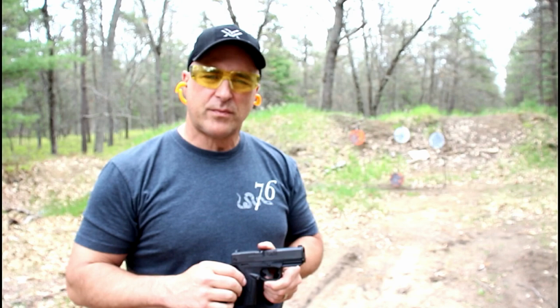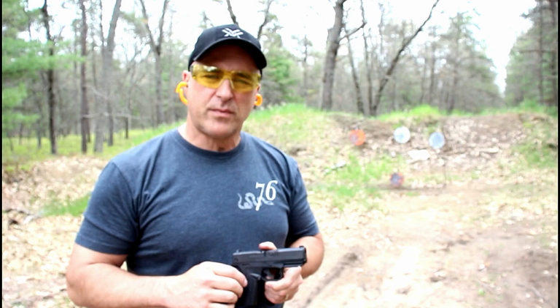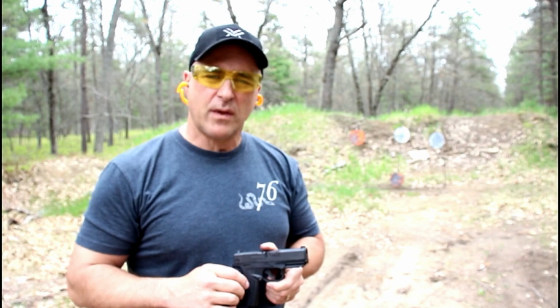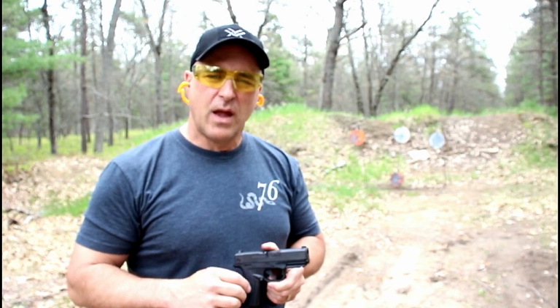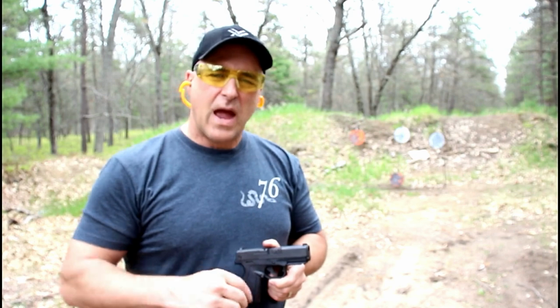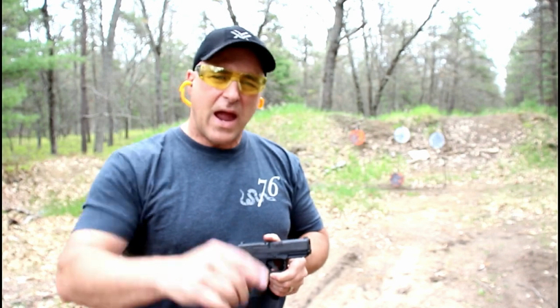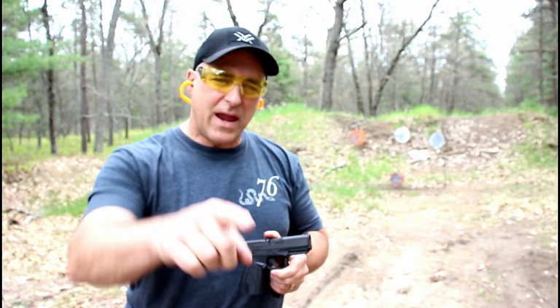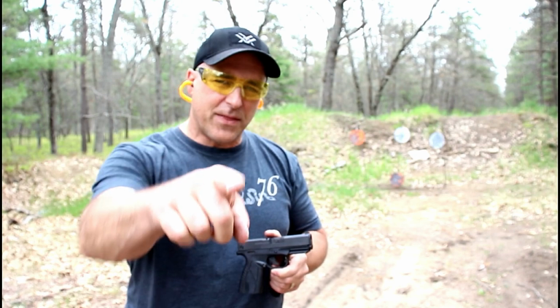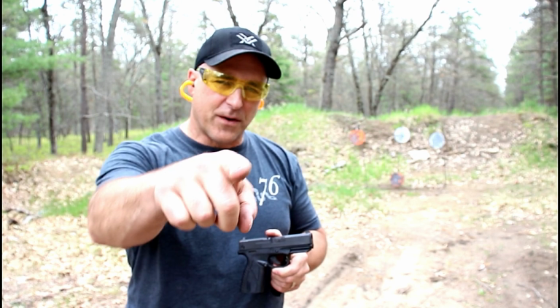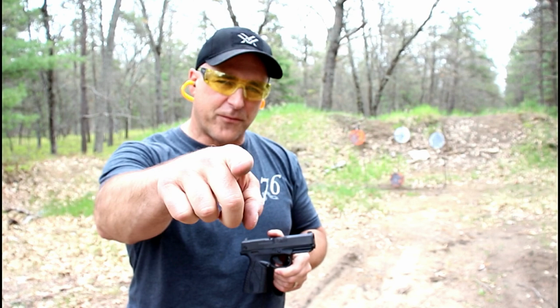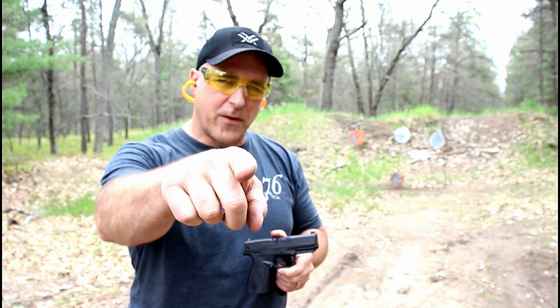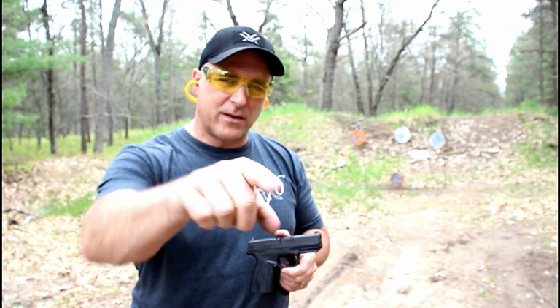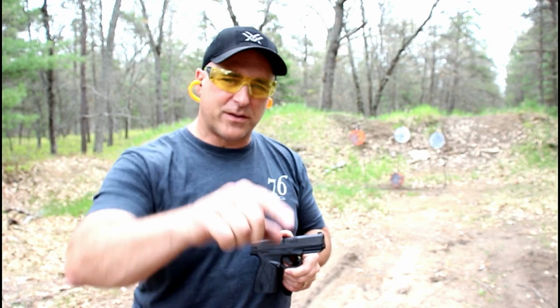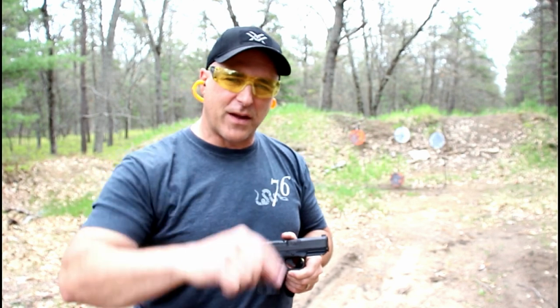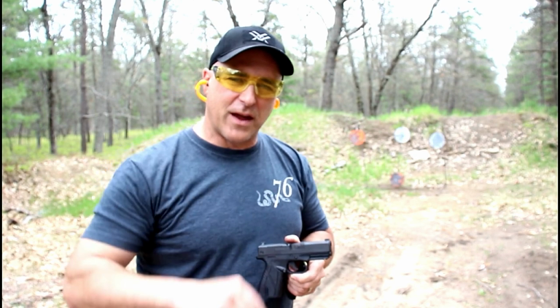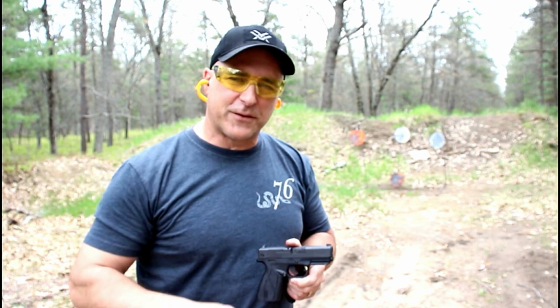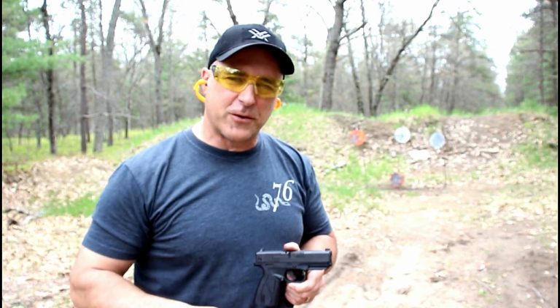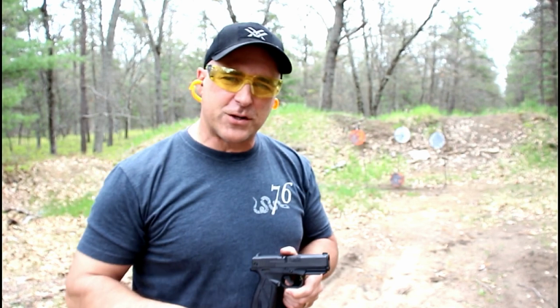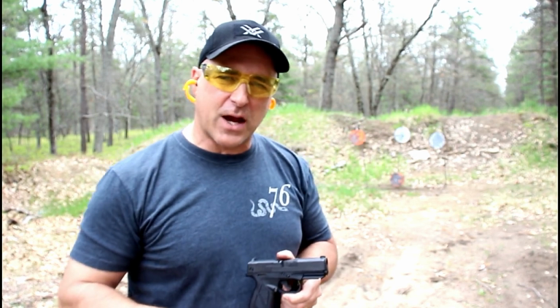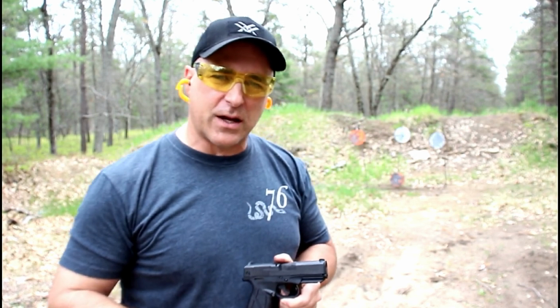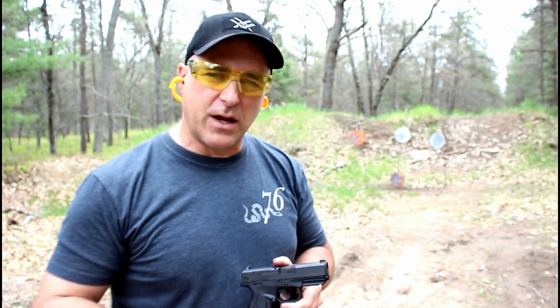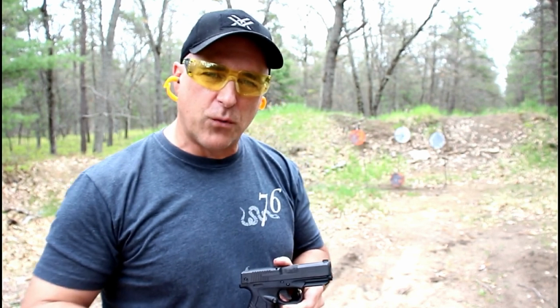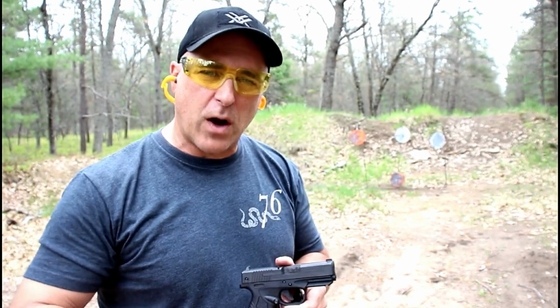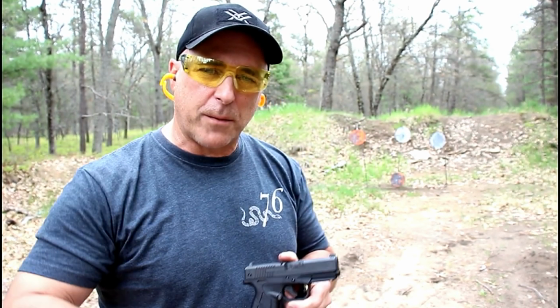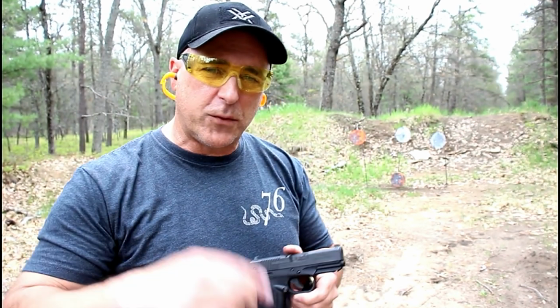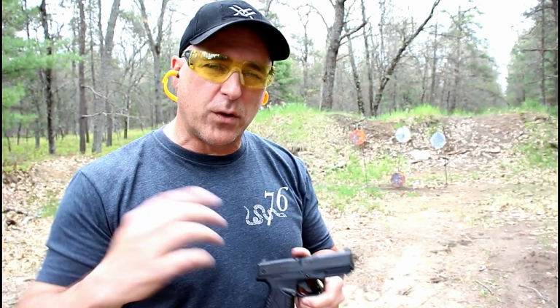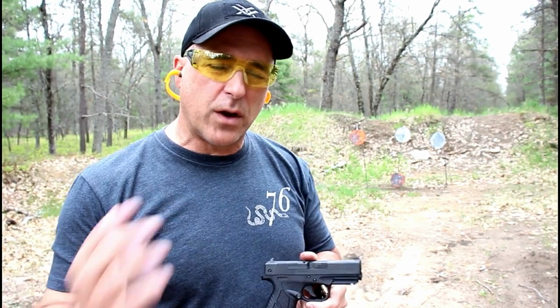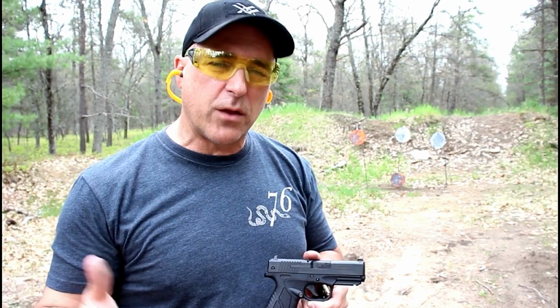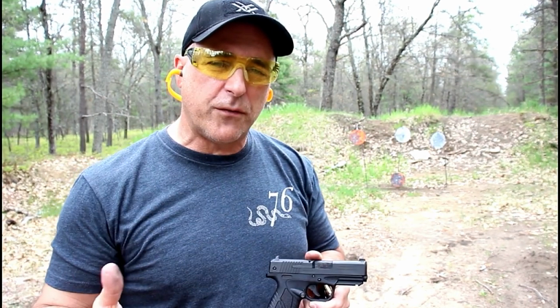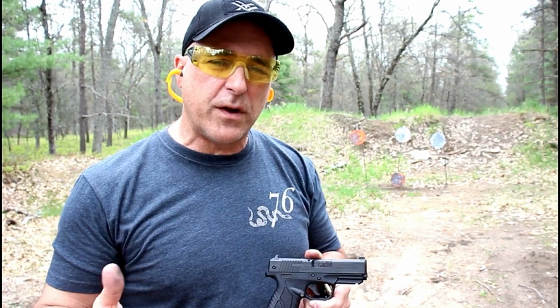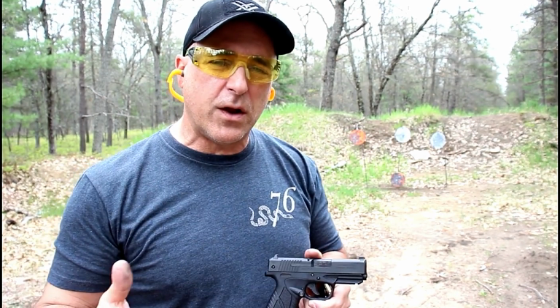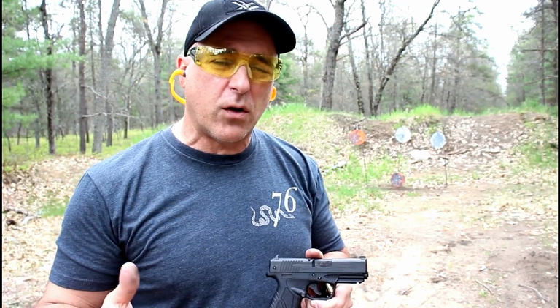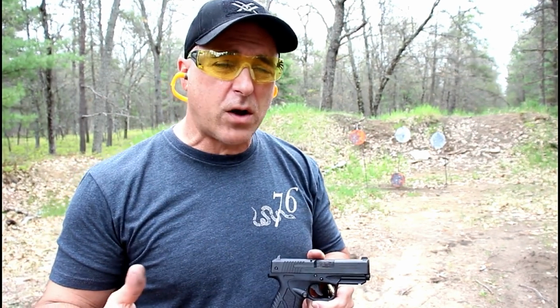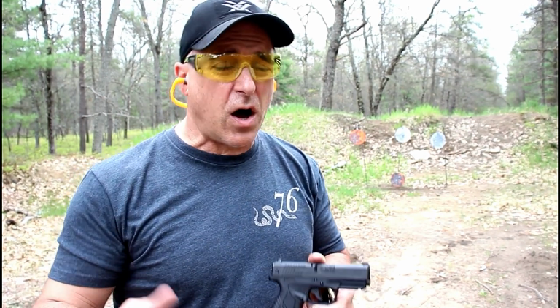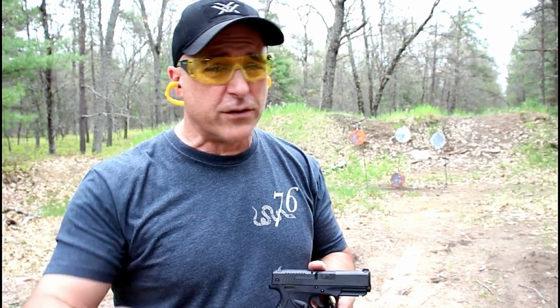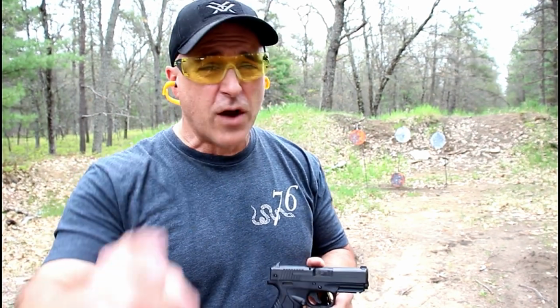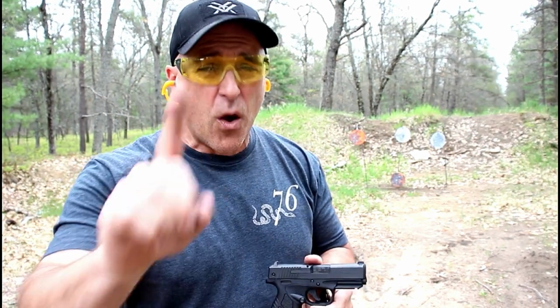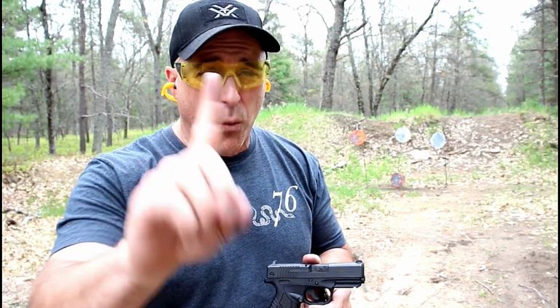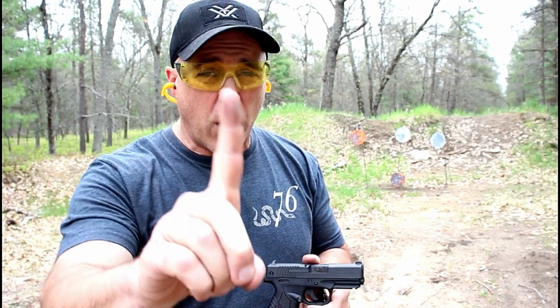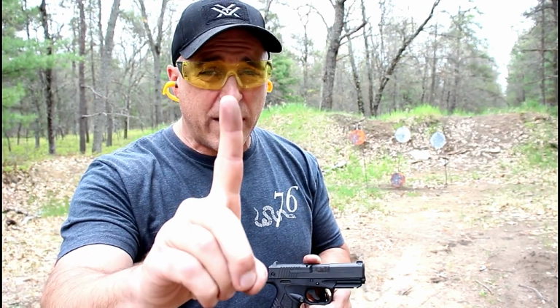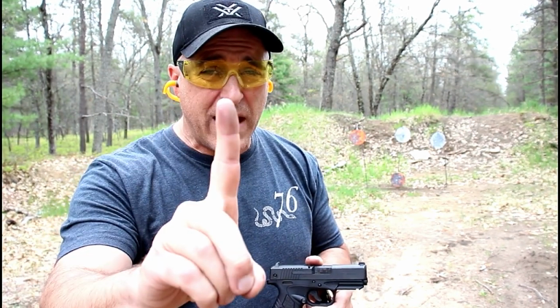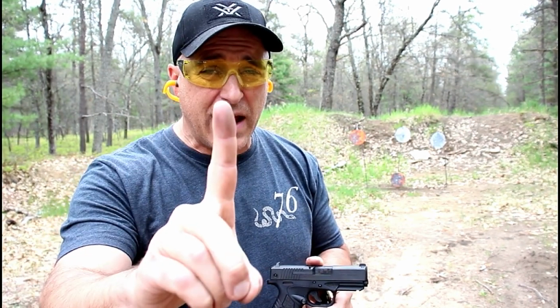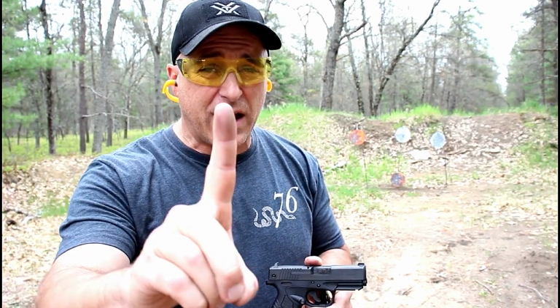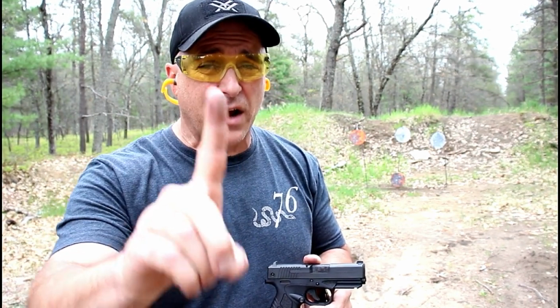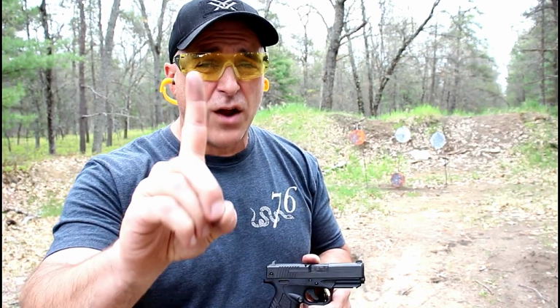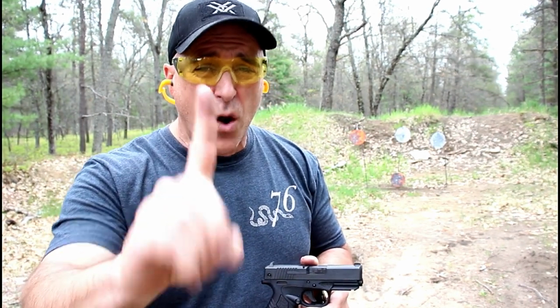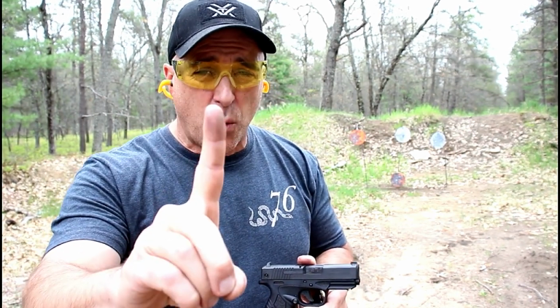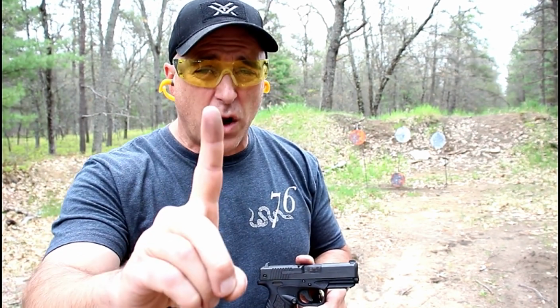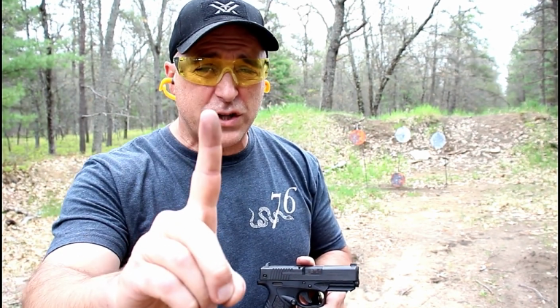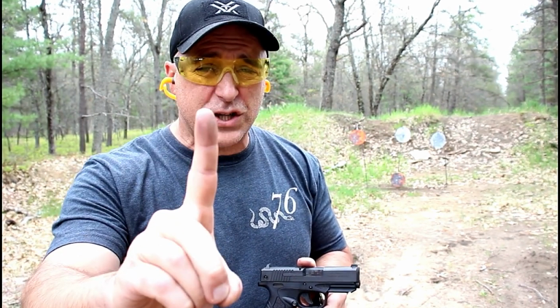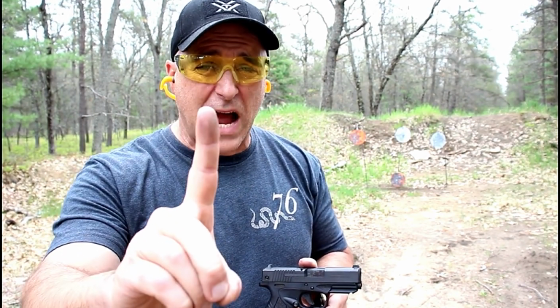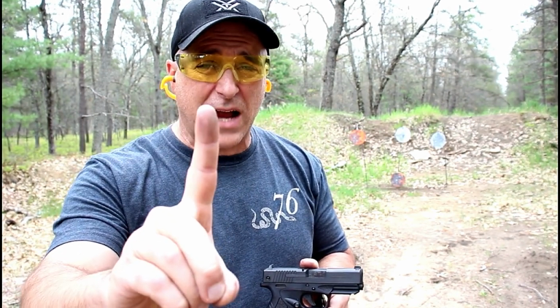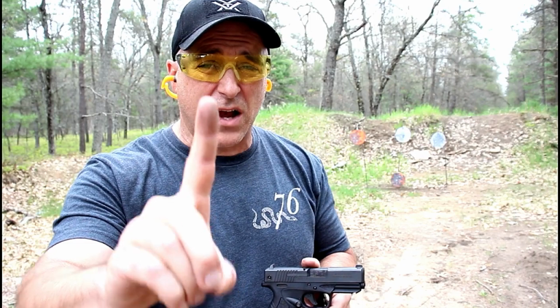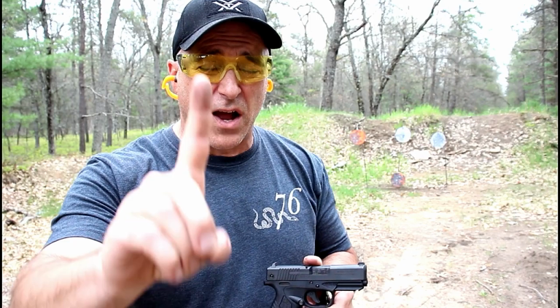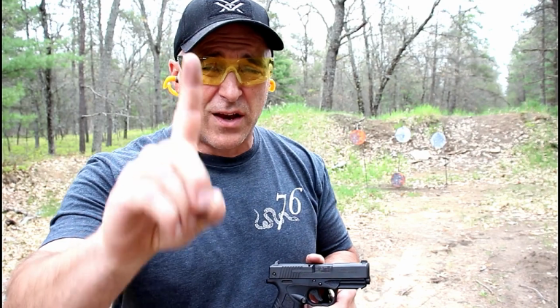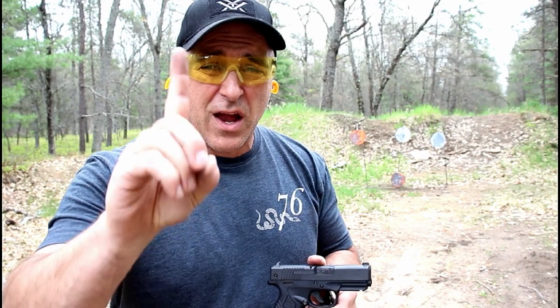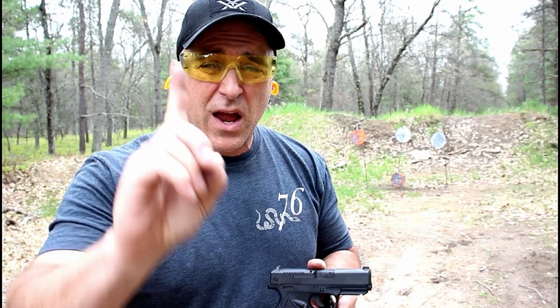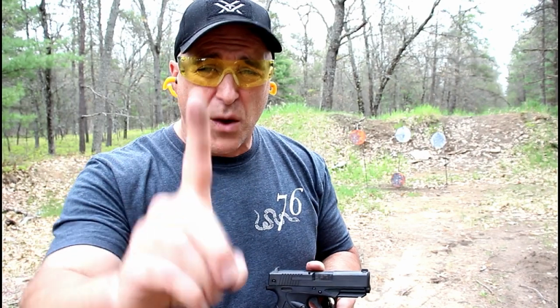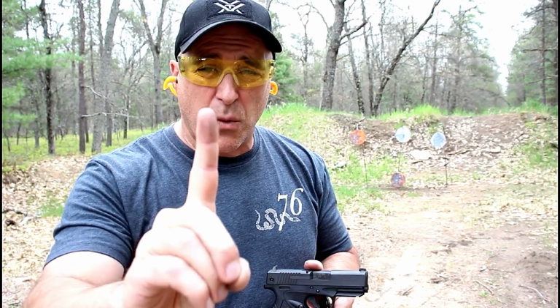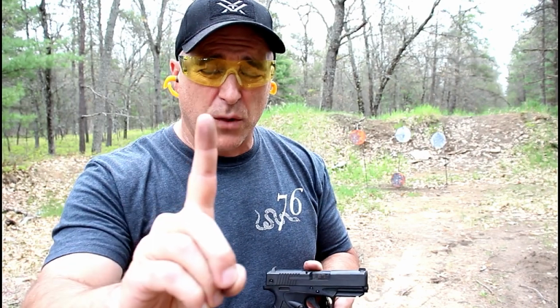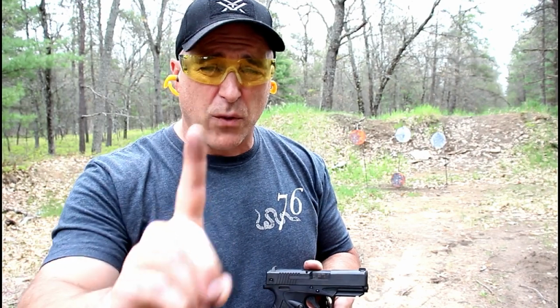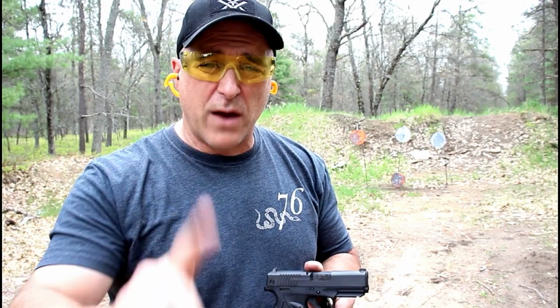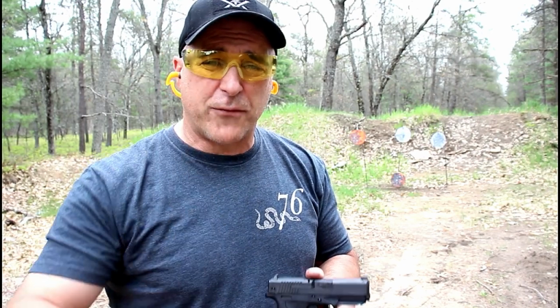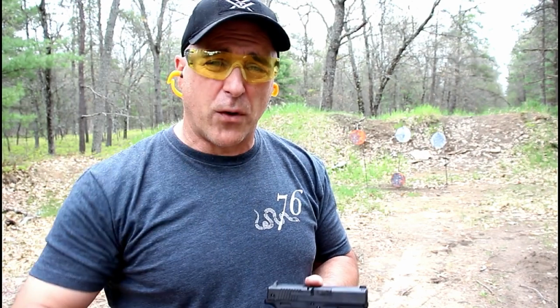Hey there friends, thanks for checking in and welcome to another video called One Handgun, One Shotgun, and One Rifle.